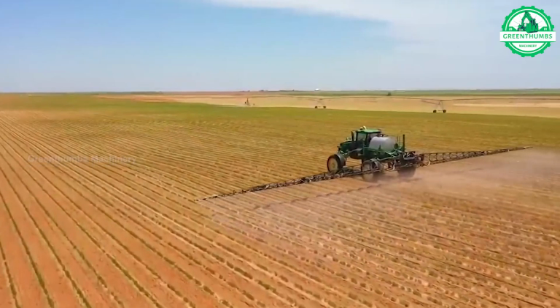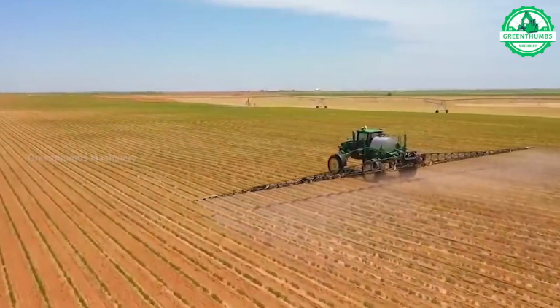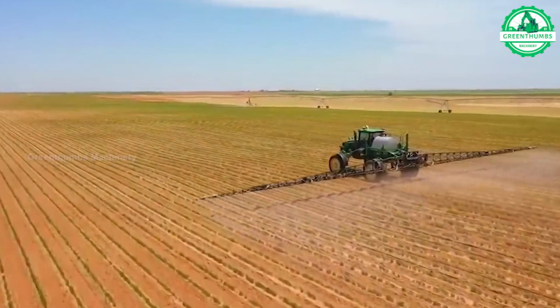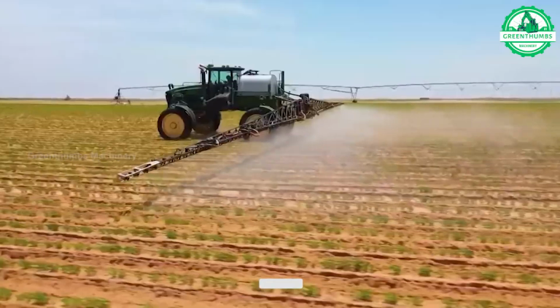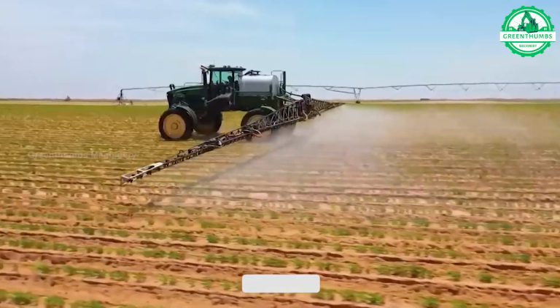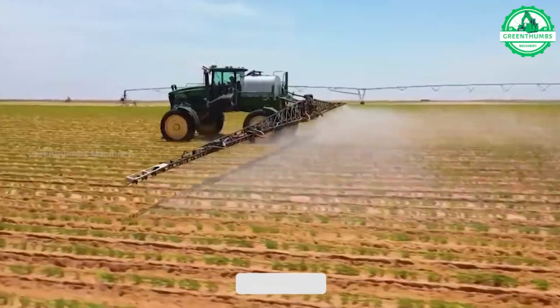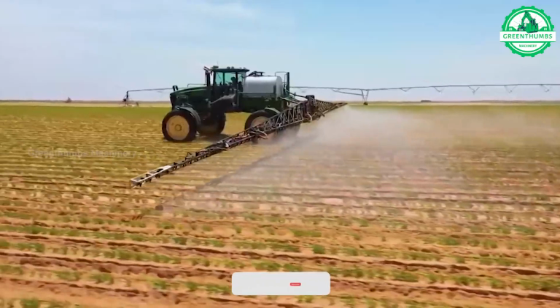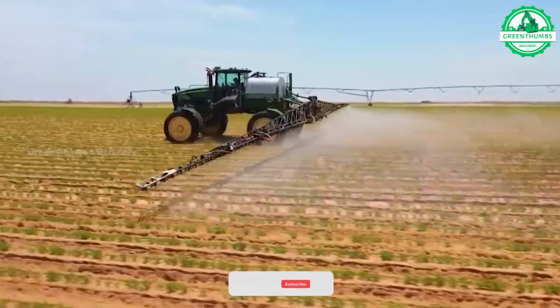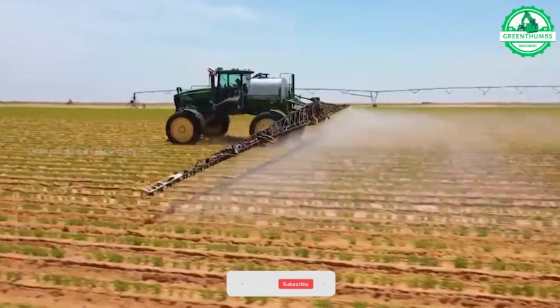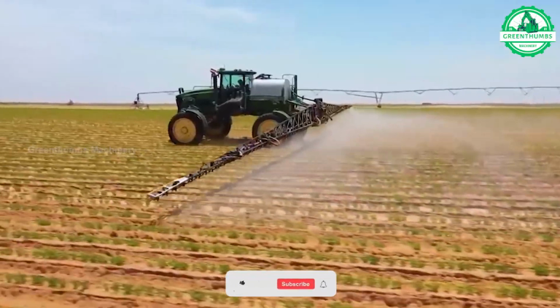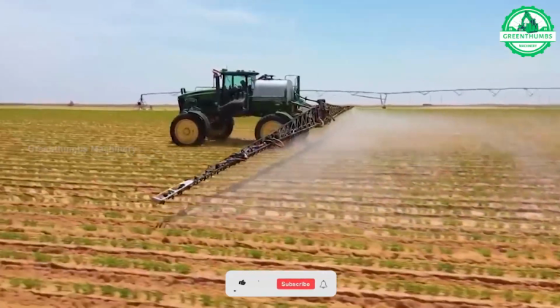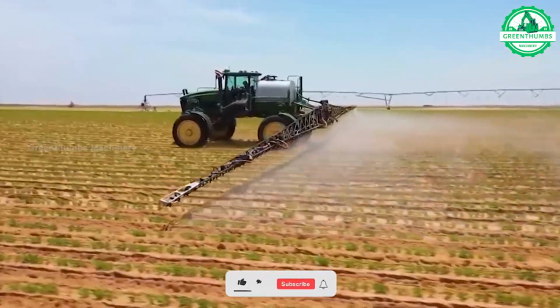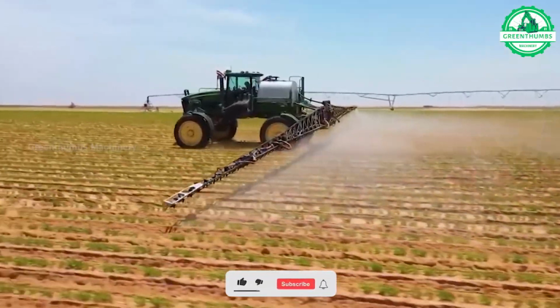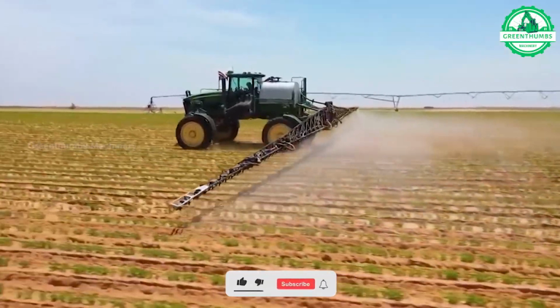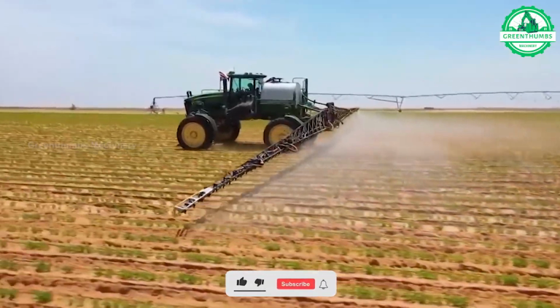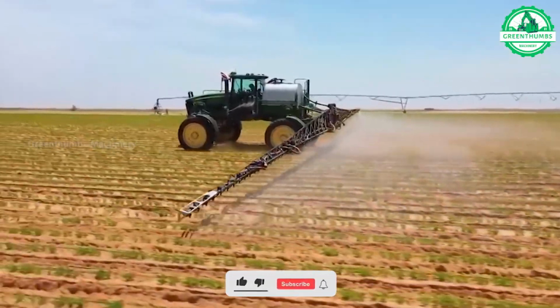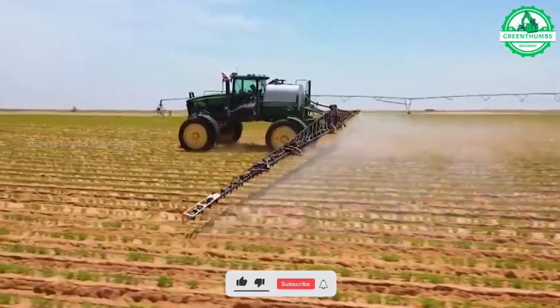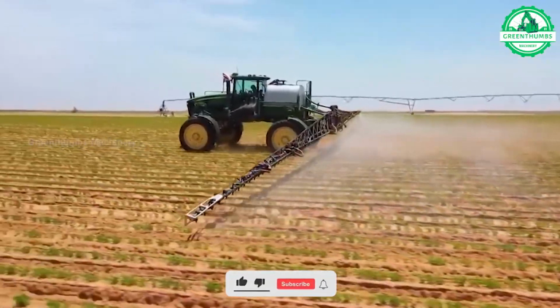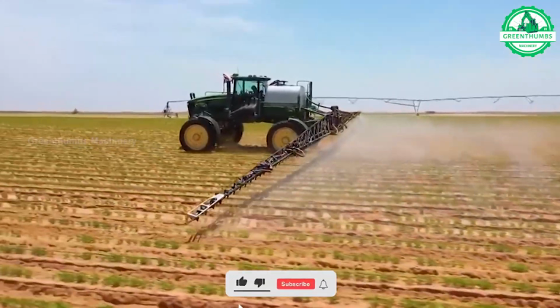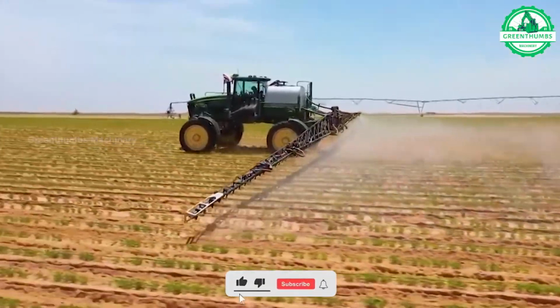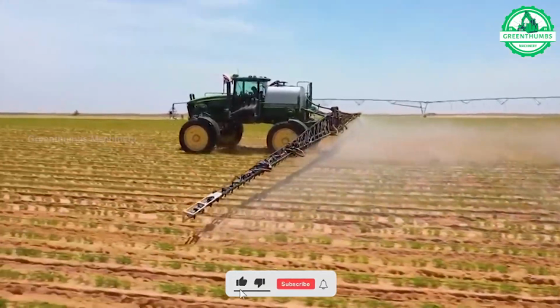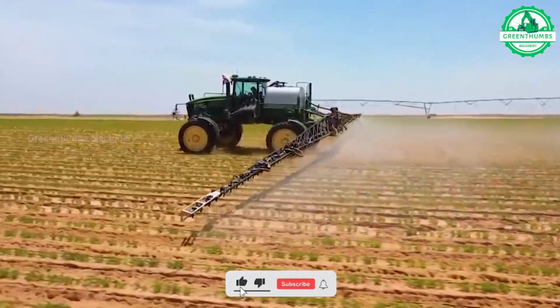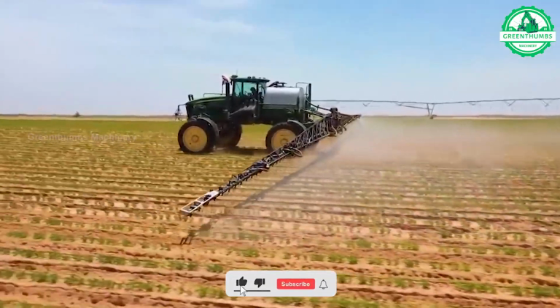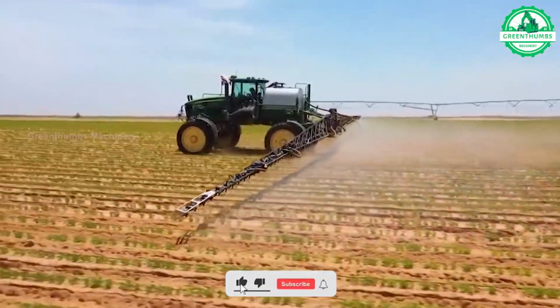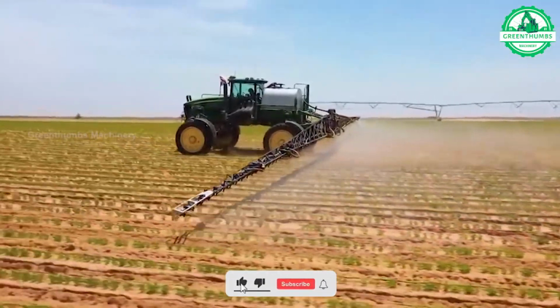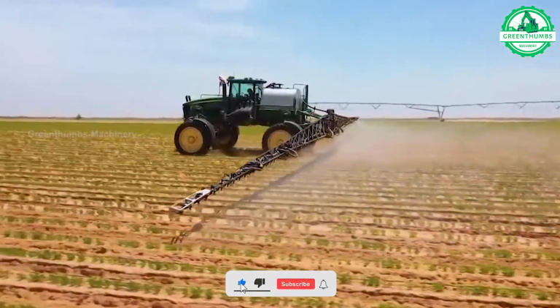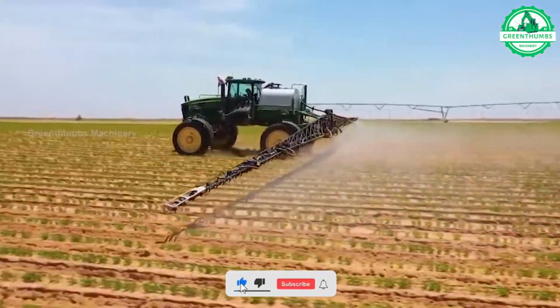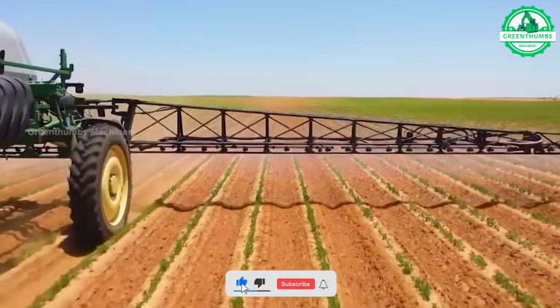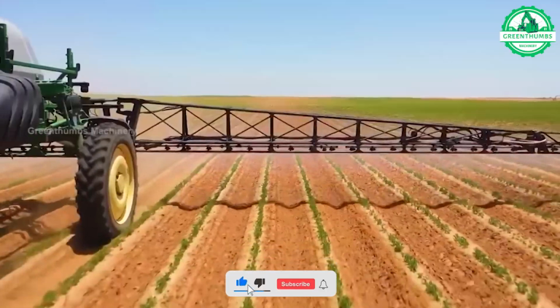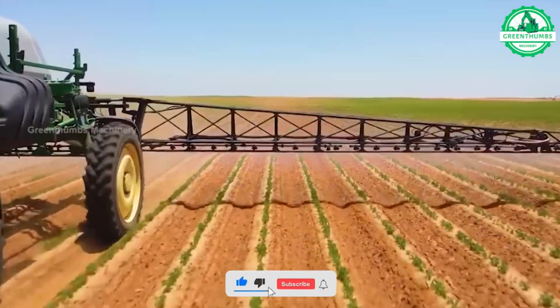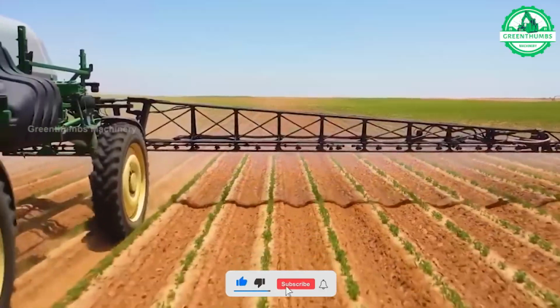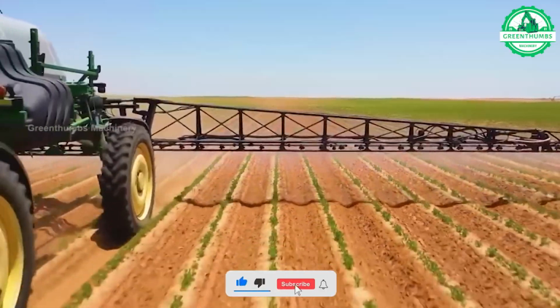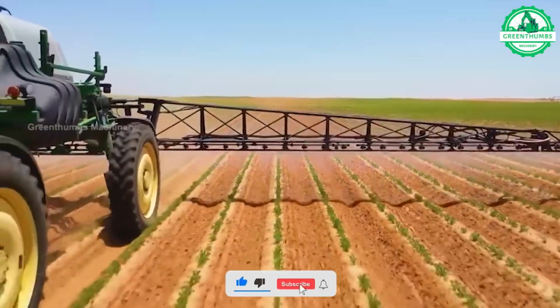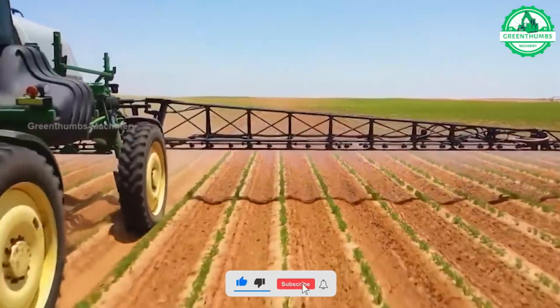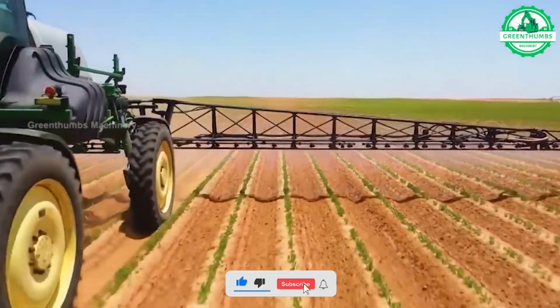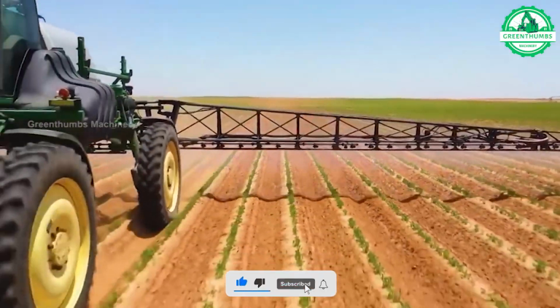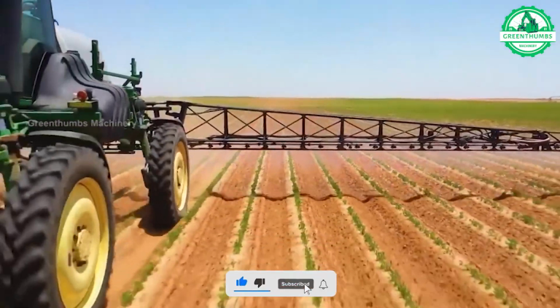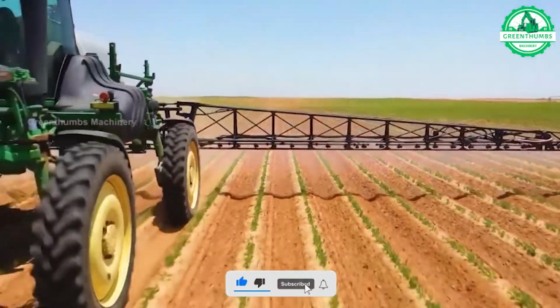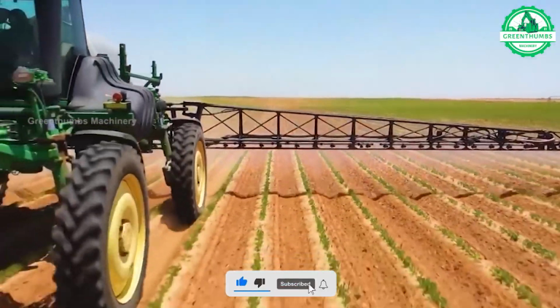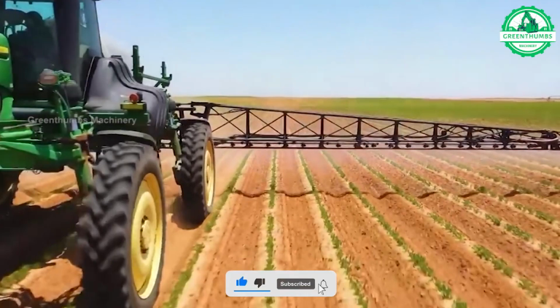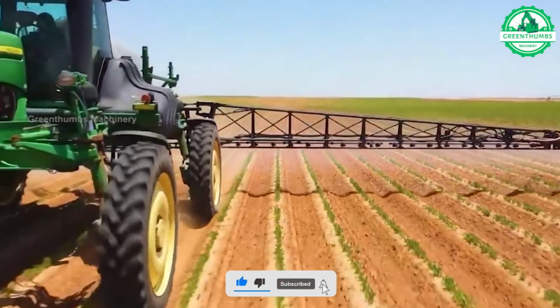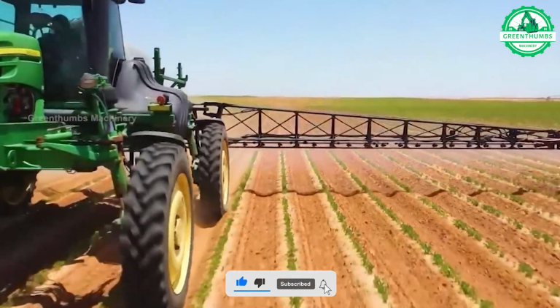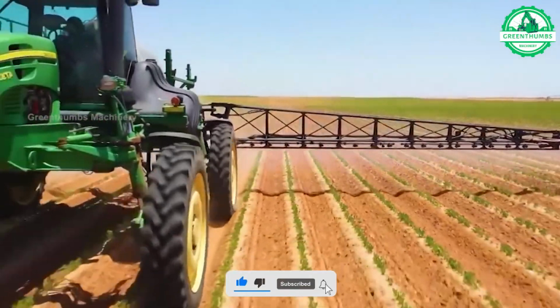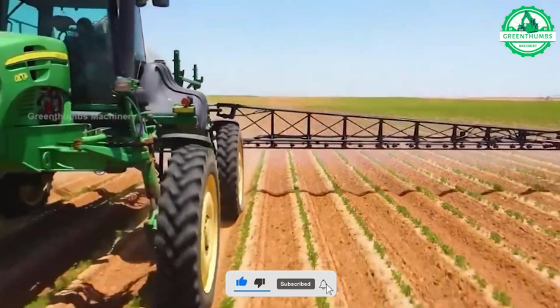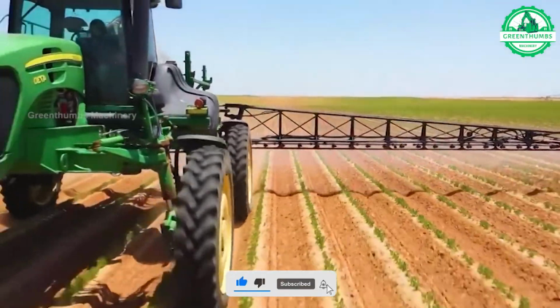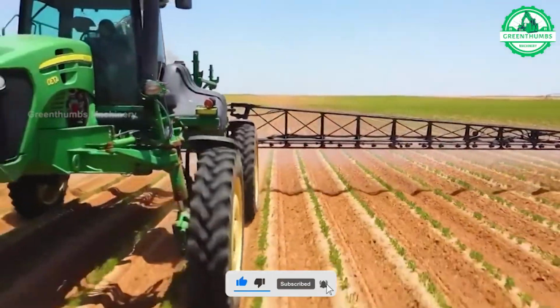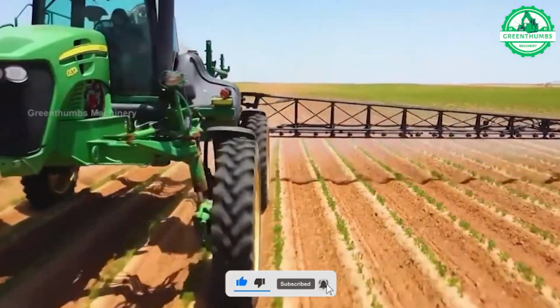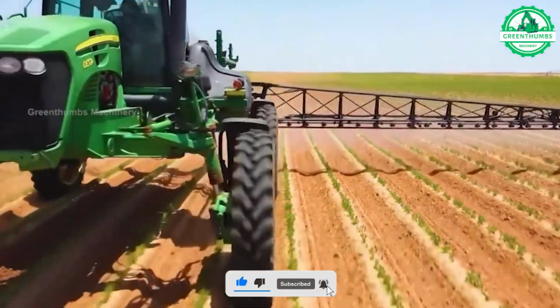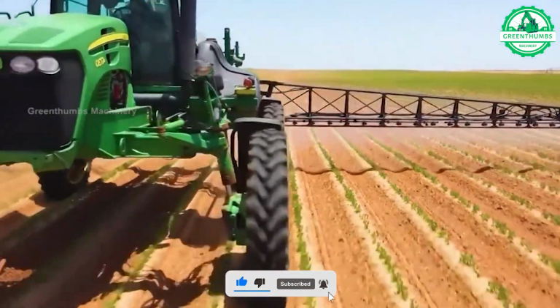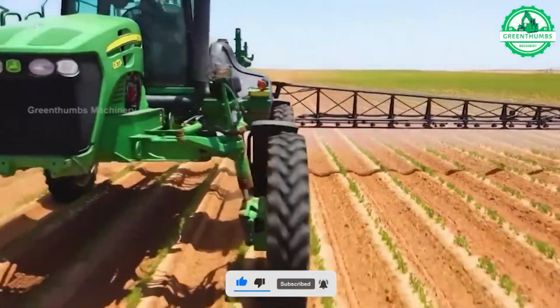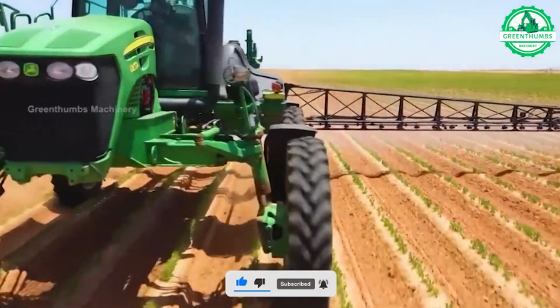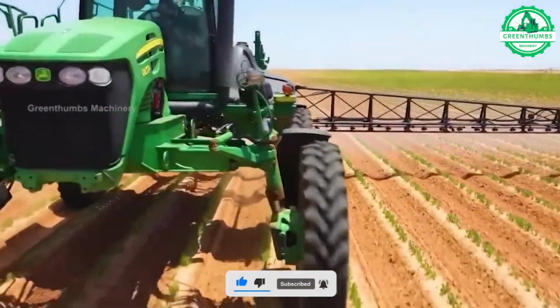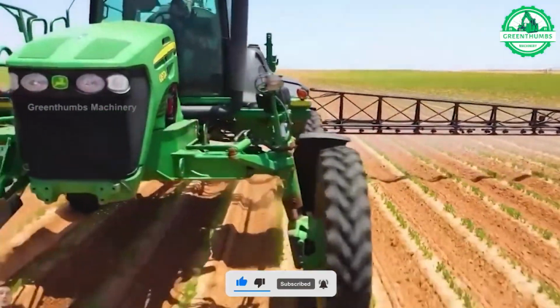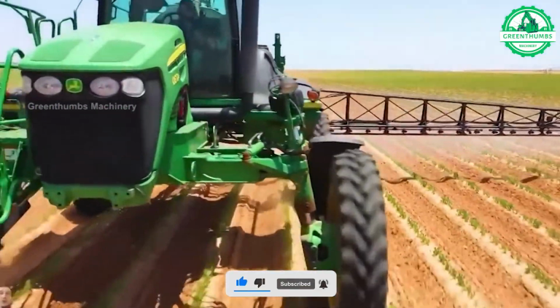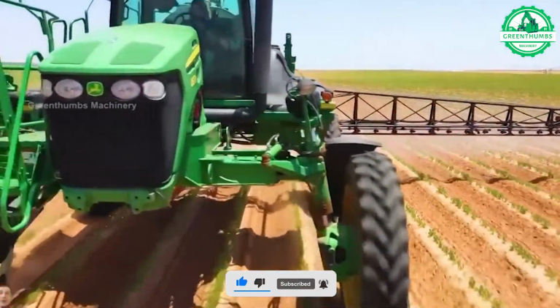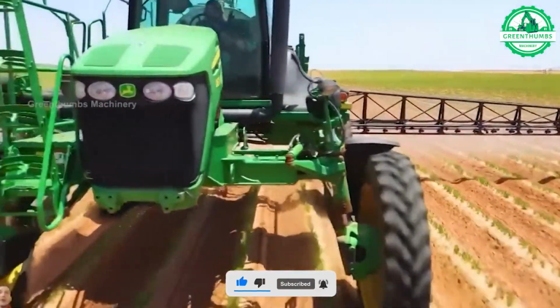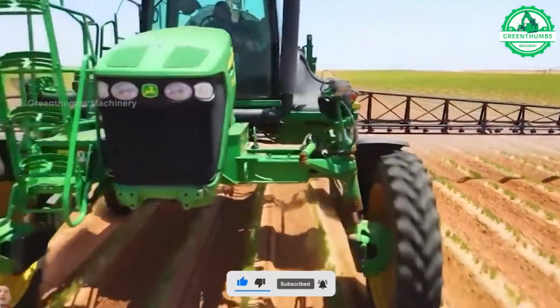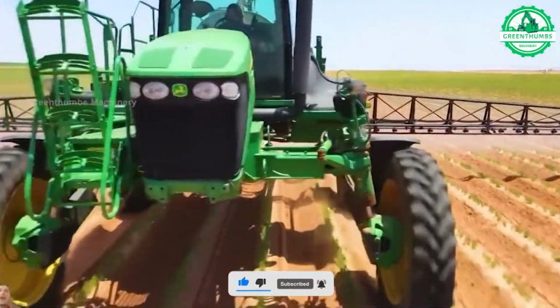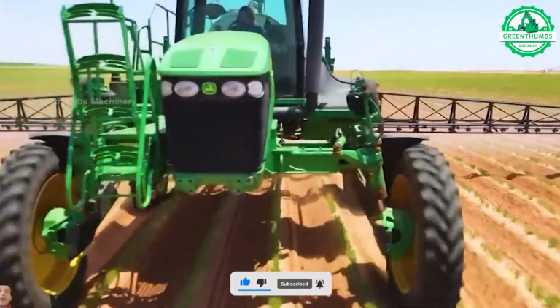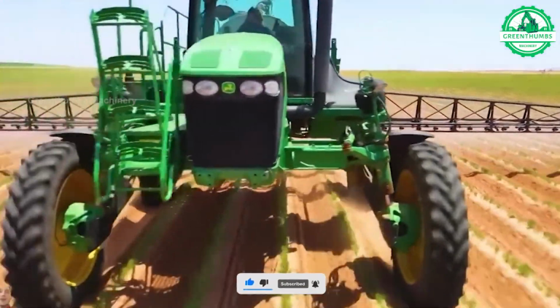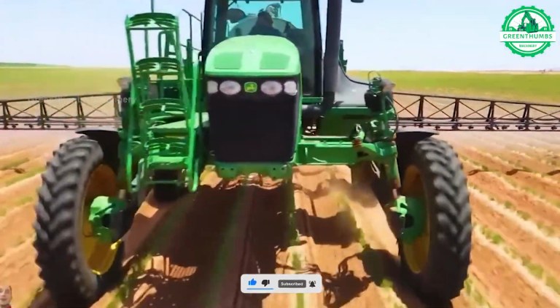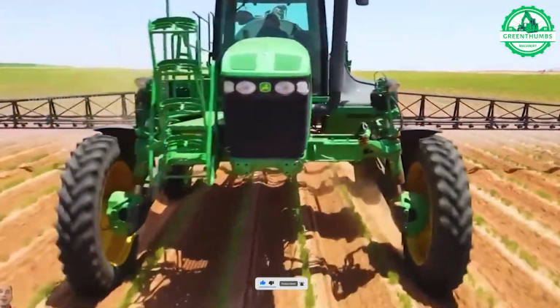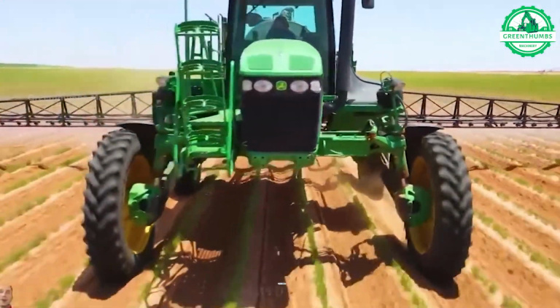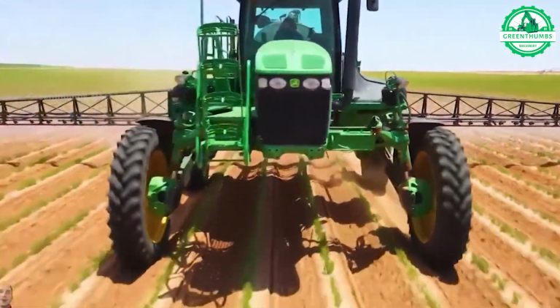A sprayer is a device used to apply chemicals, fertilizers, or other substances onto crops, plants, or surfaces.